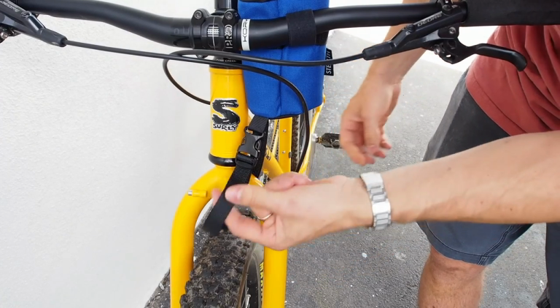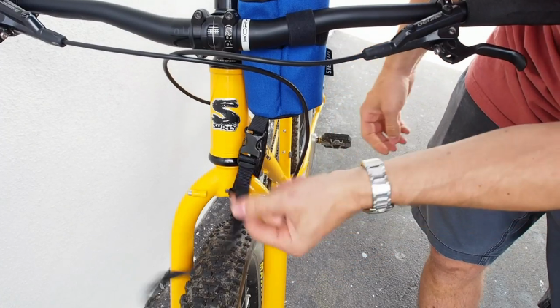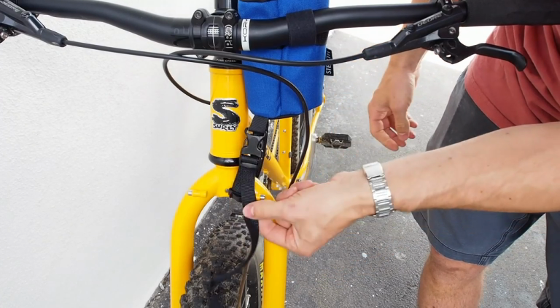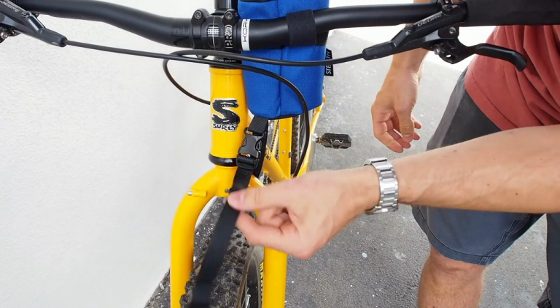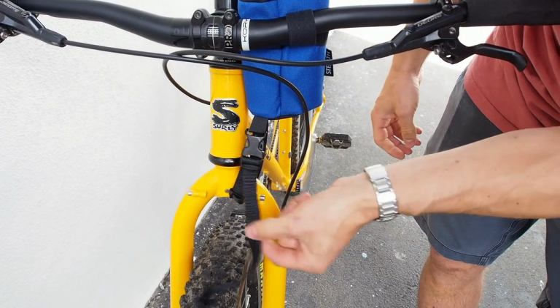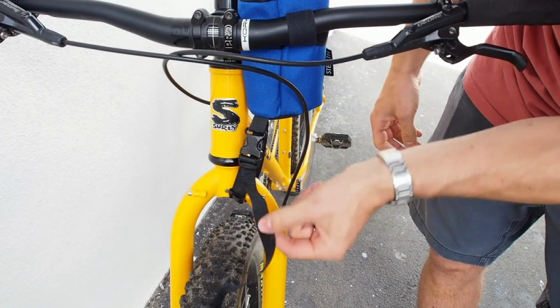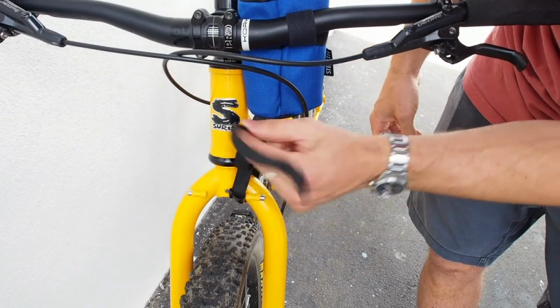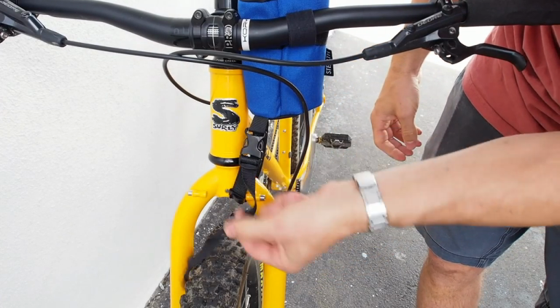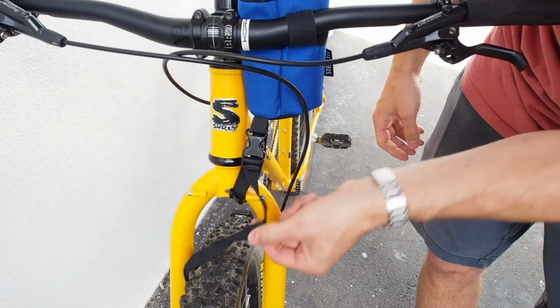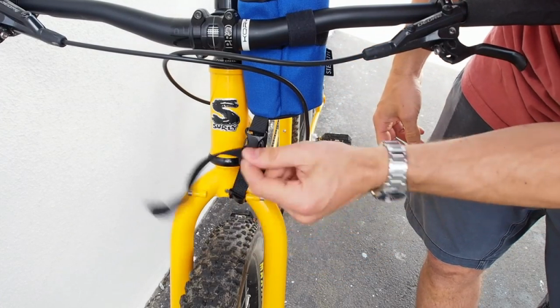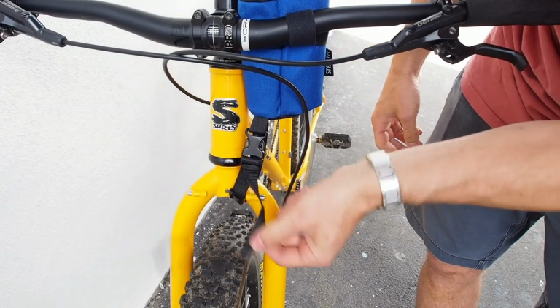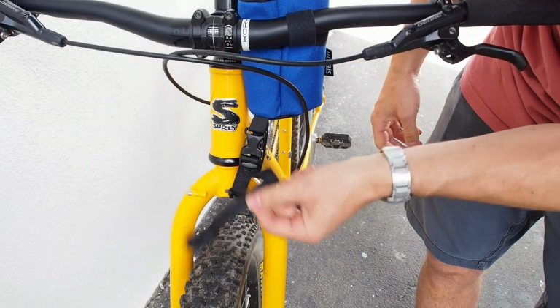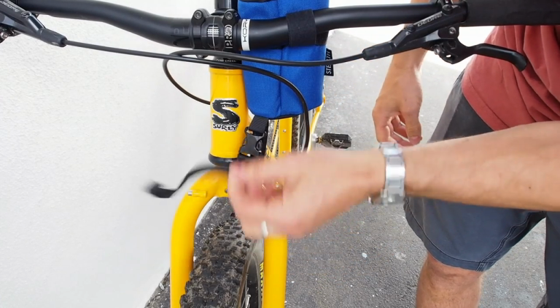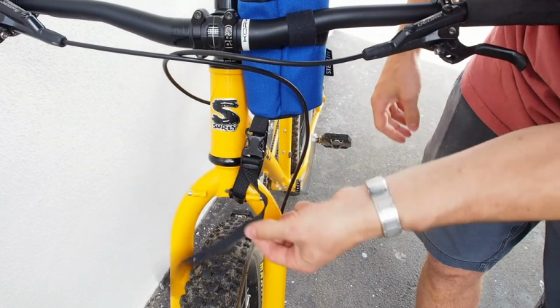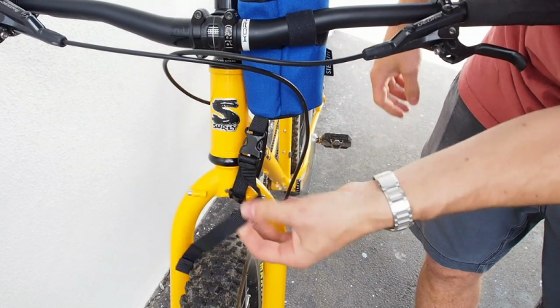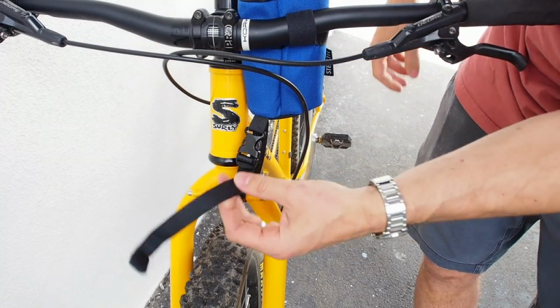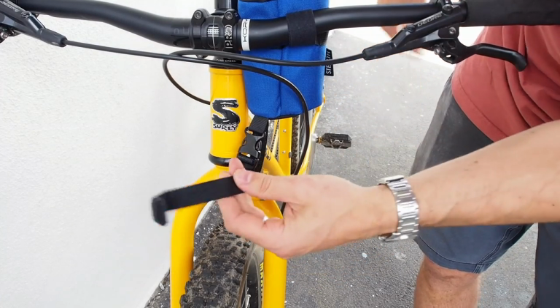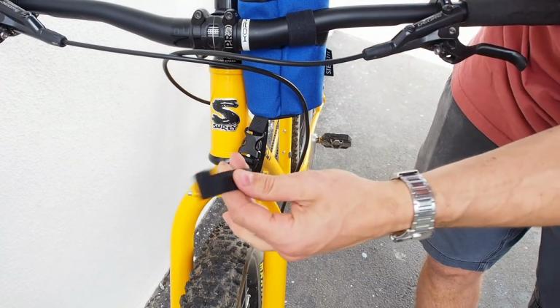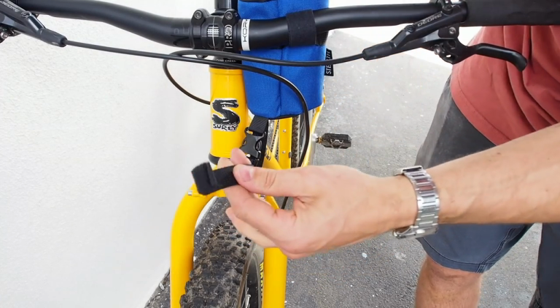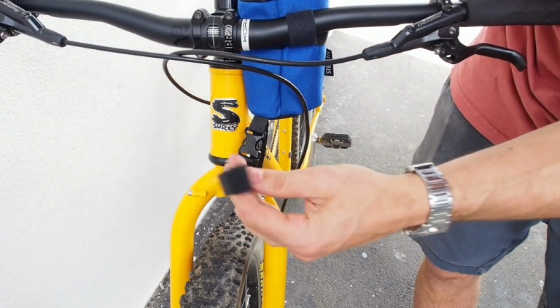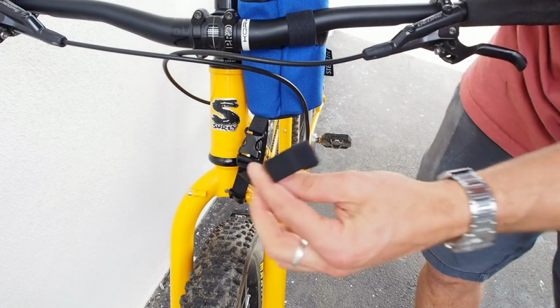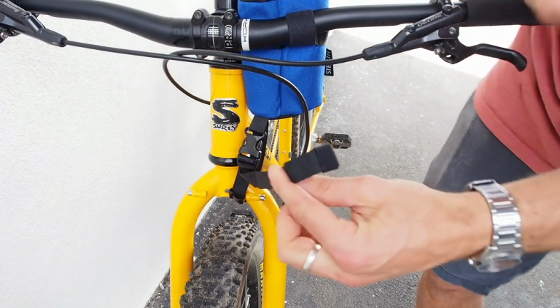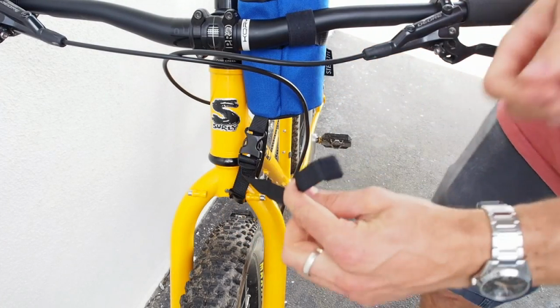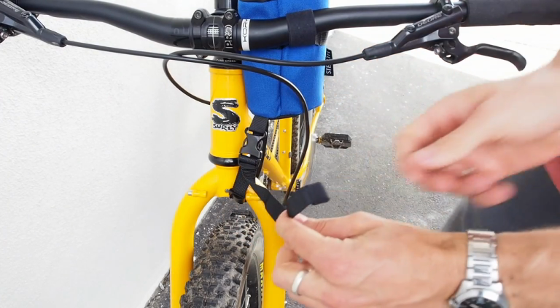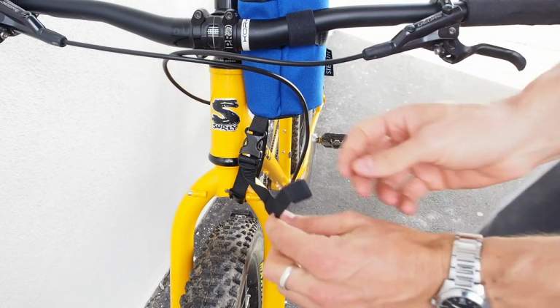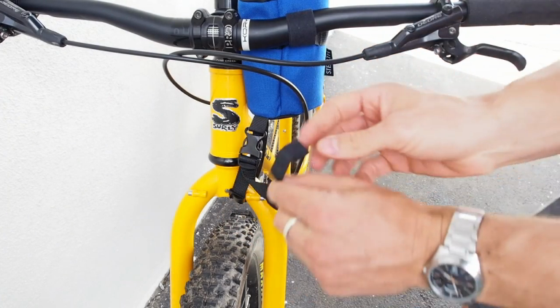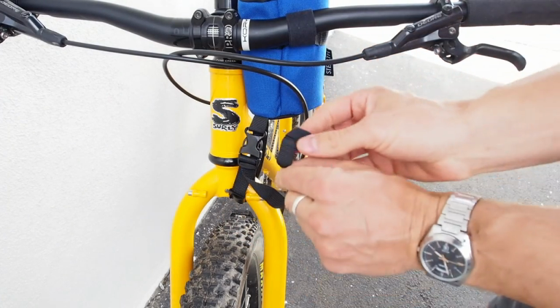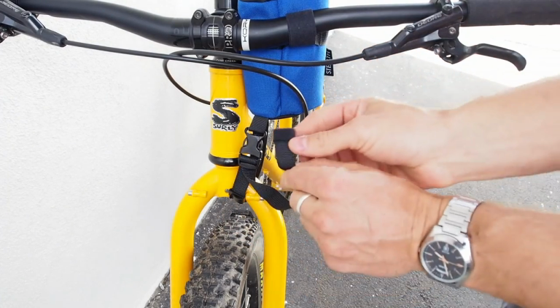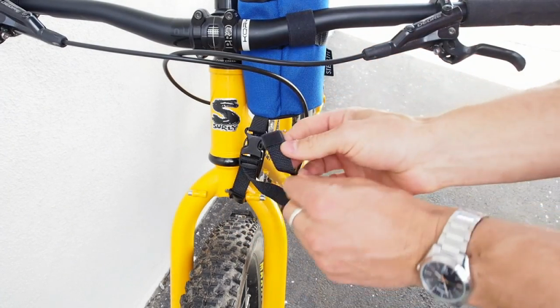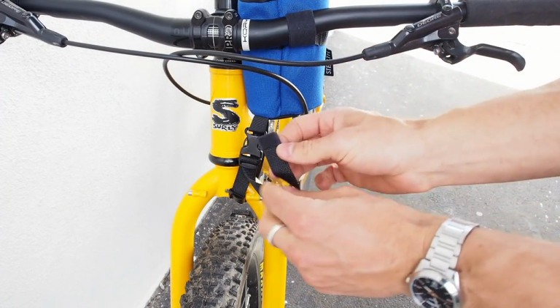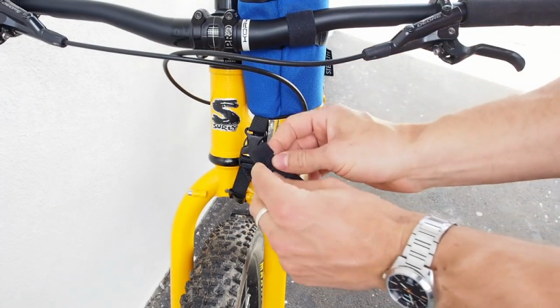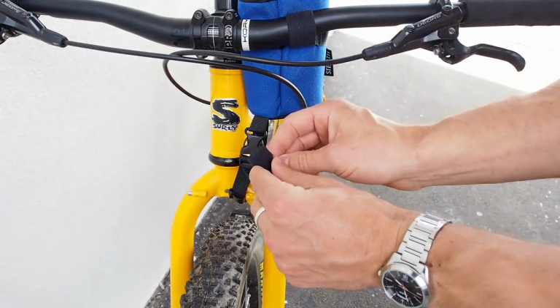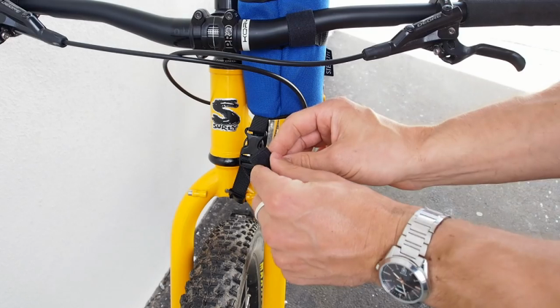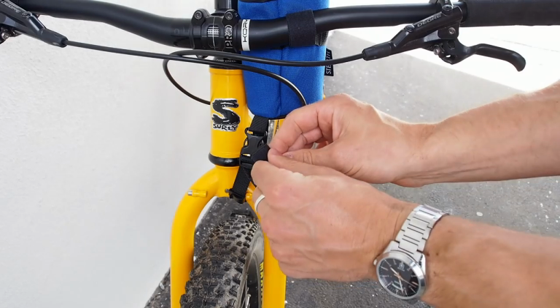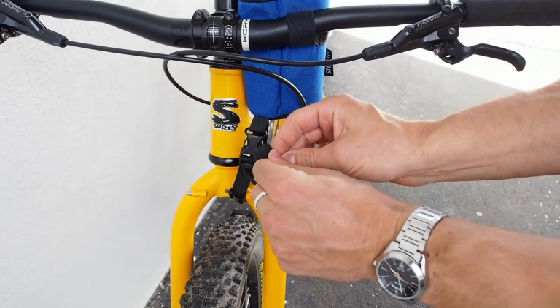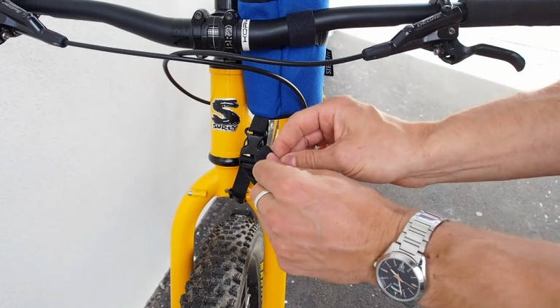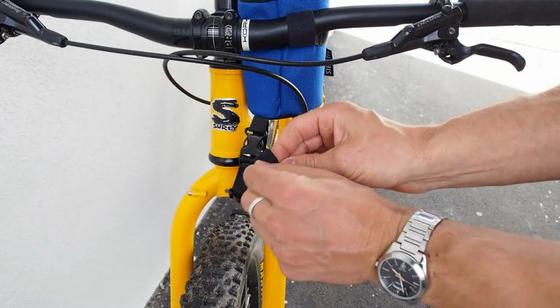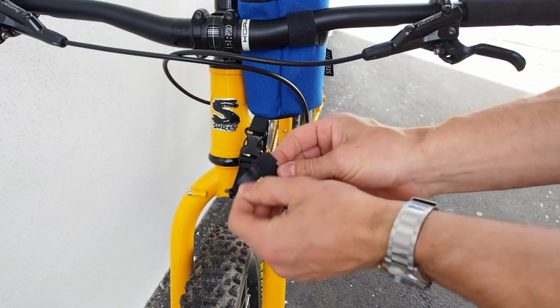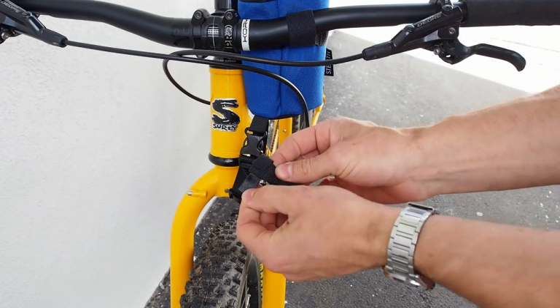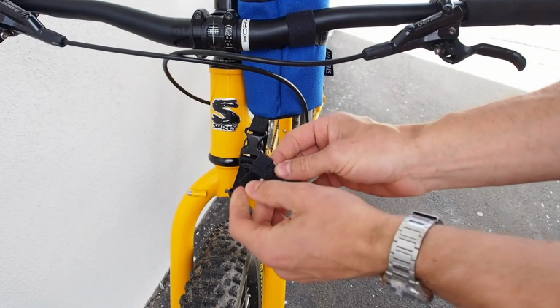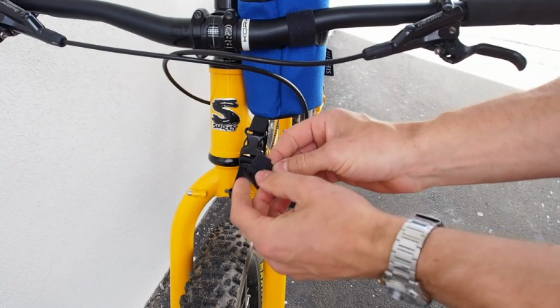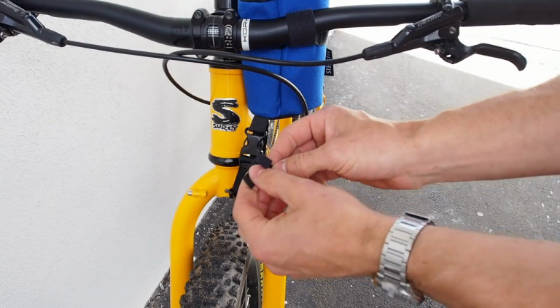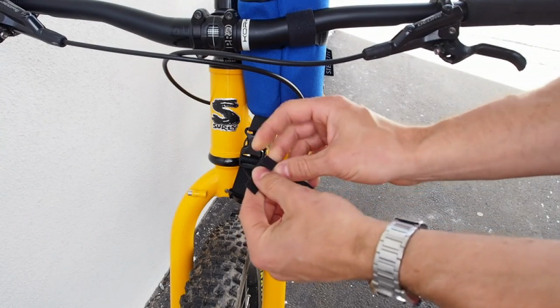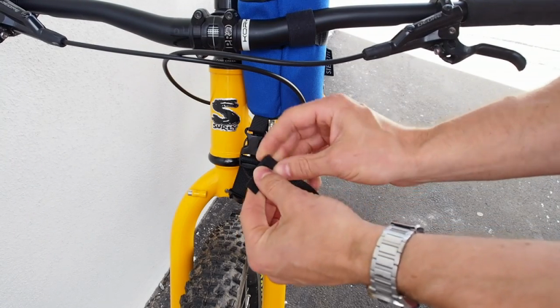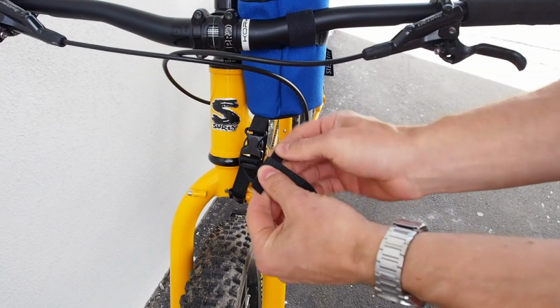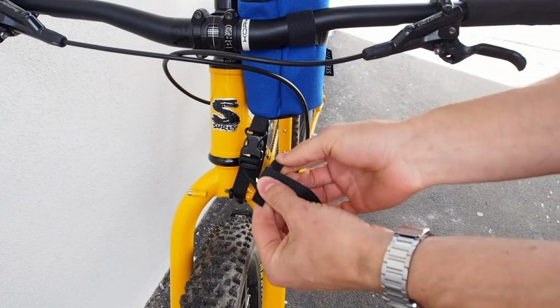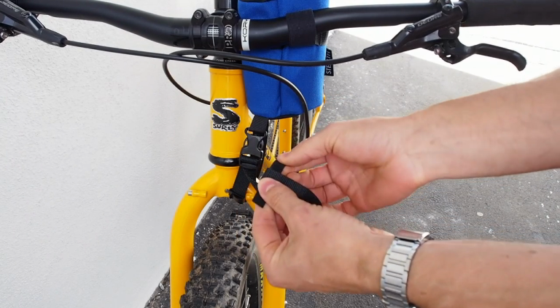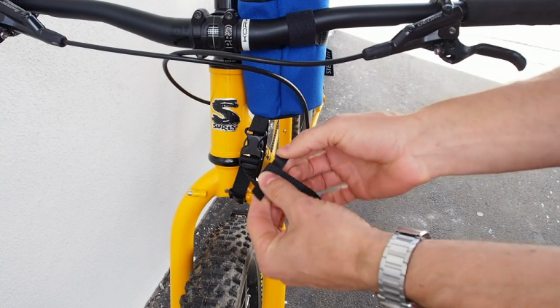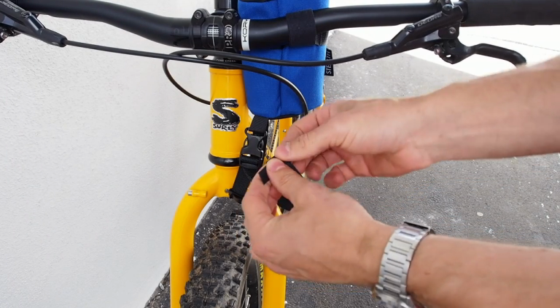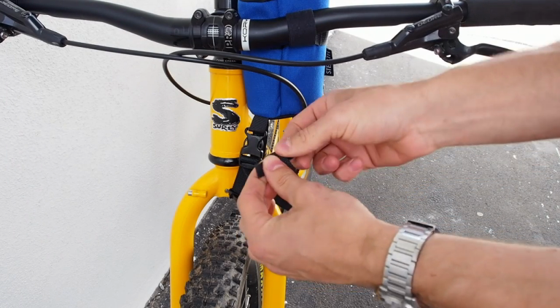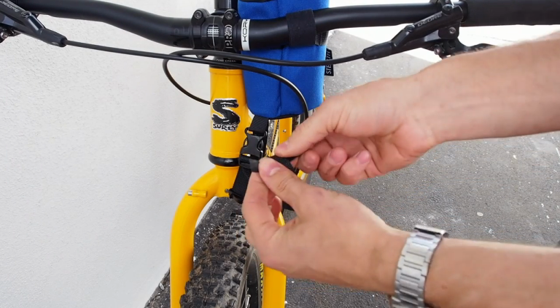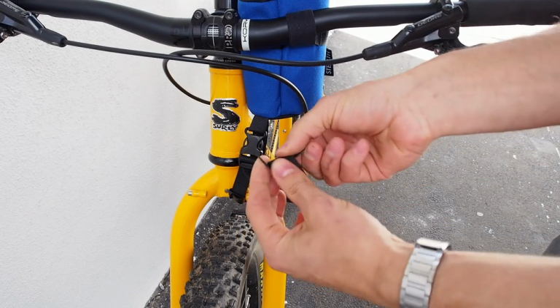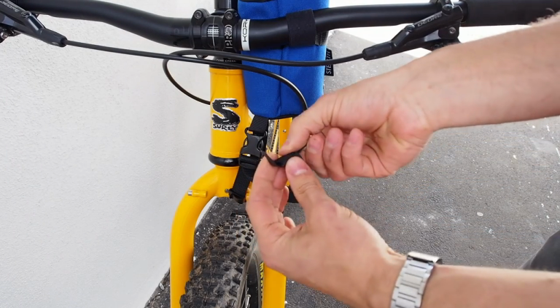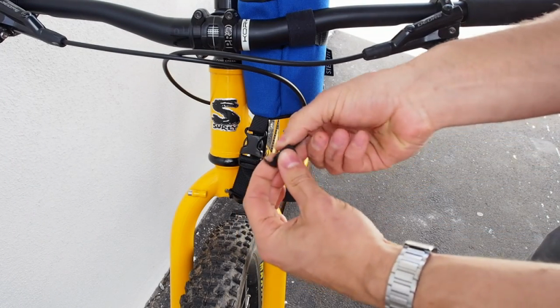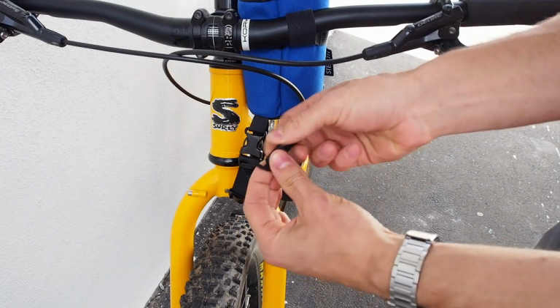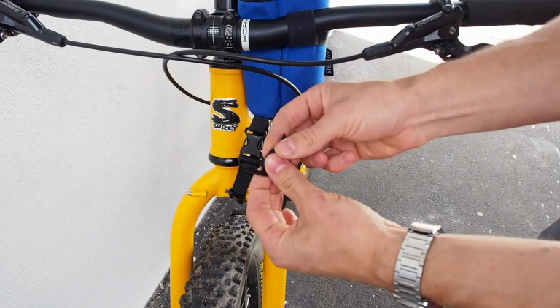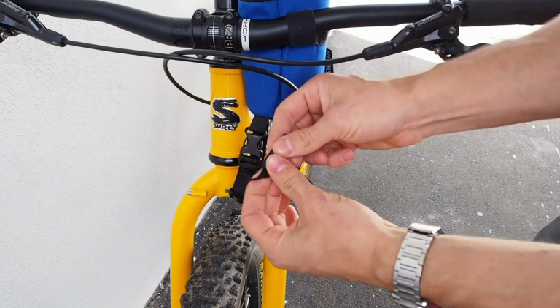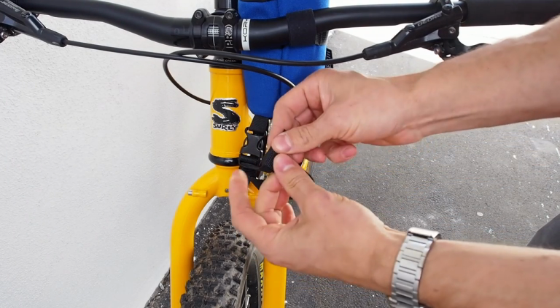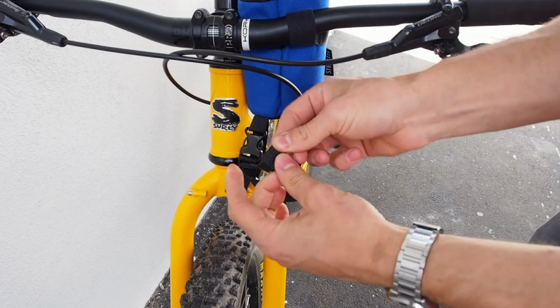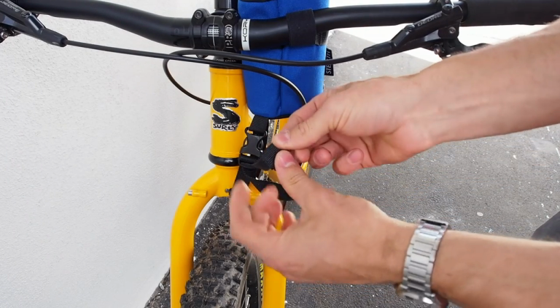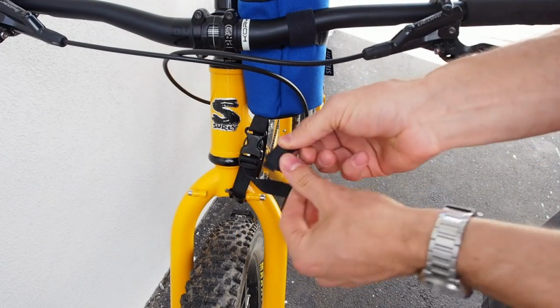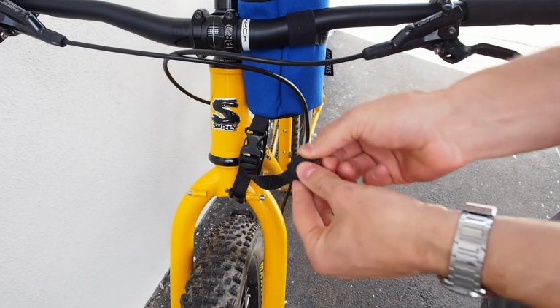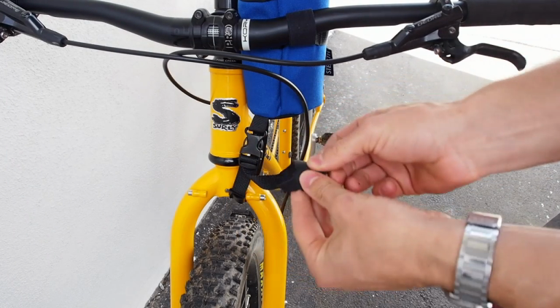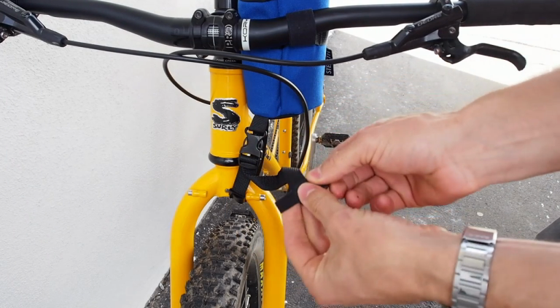To ensure the loose strap end doesn't get caught in your tire, you can open up the velcro end and roll it up to your desired length.